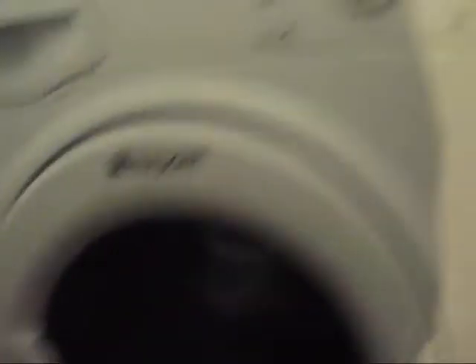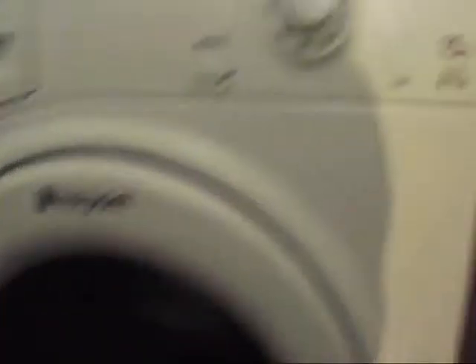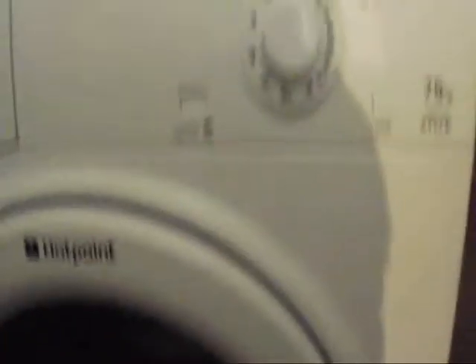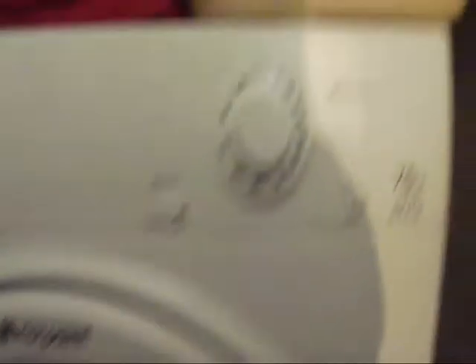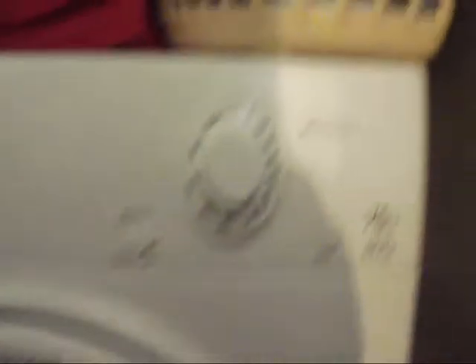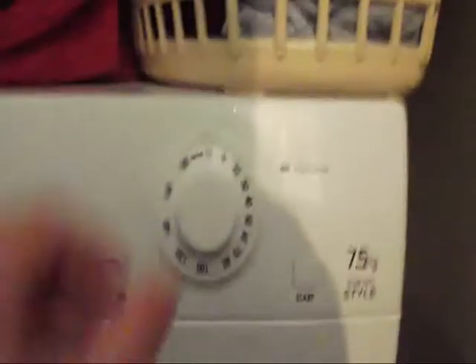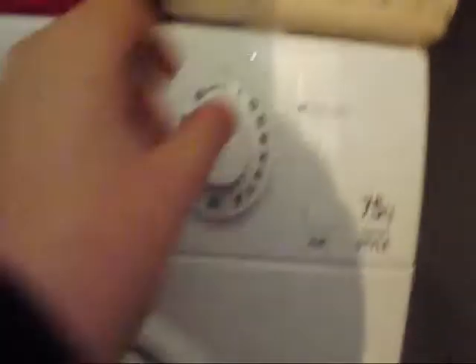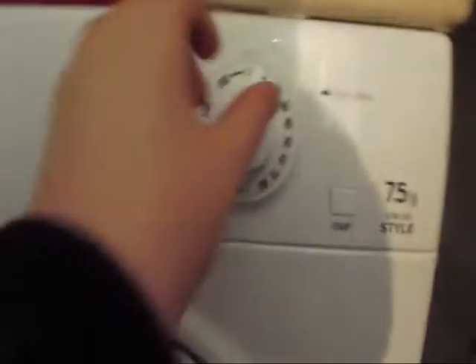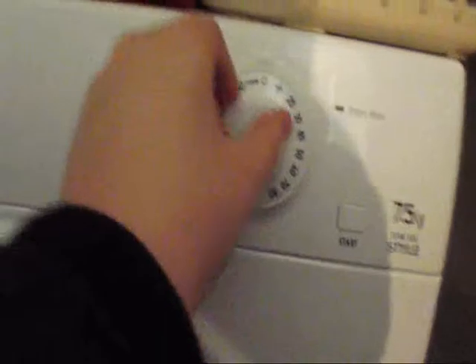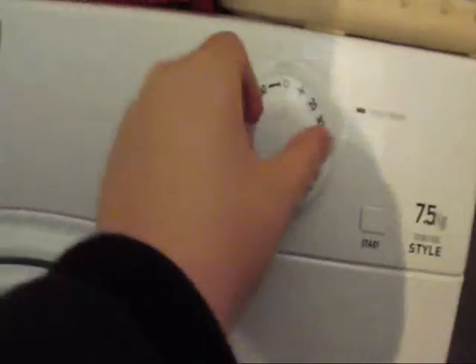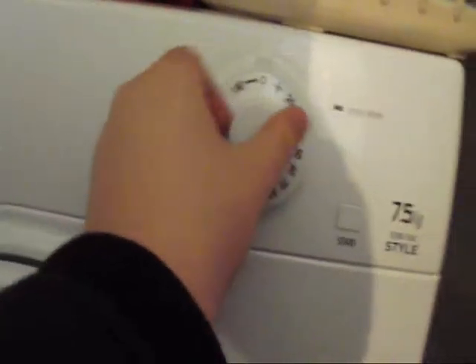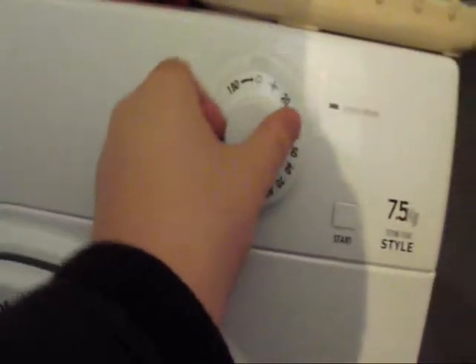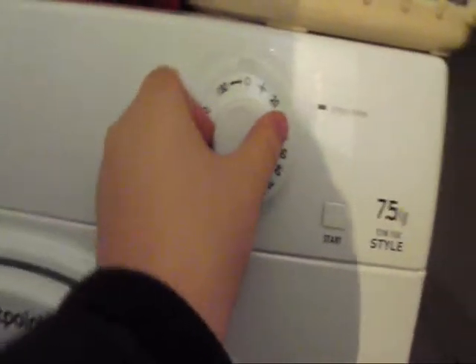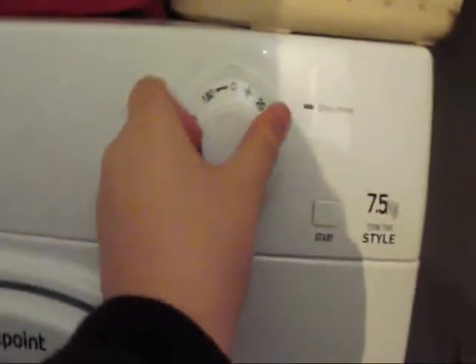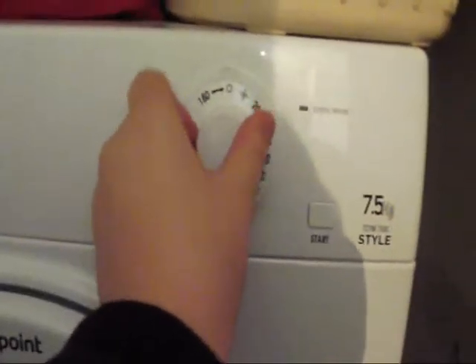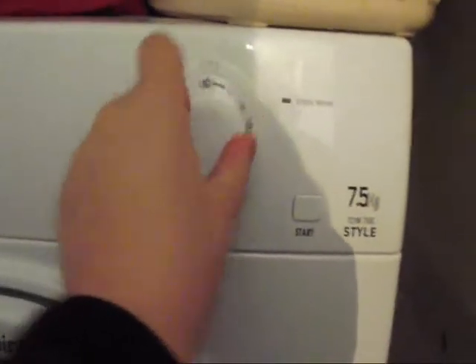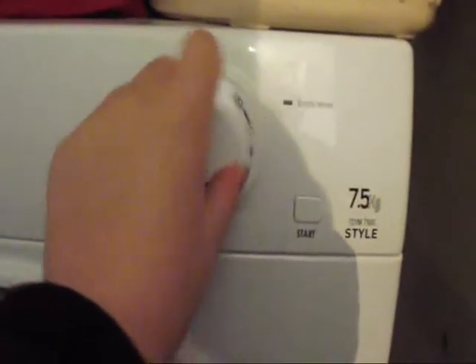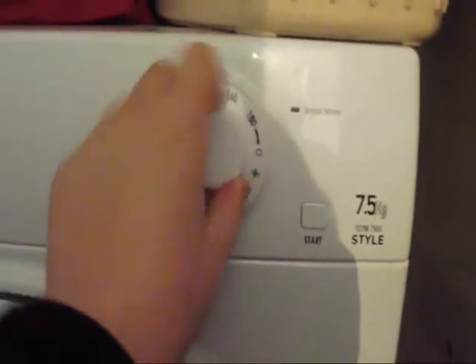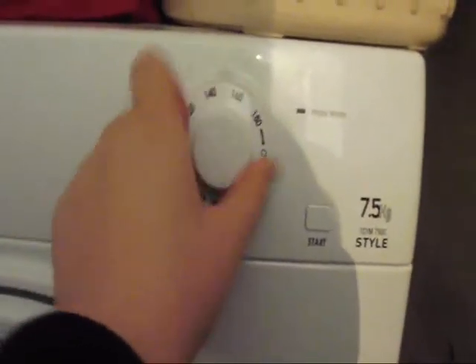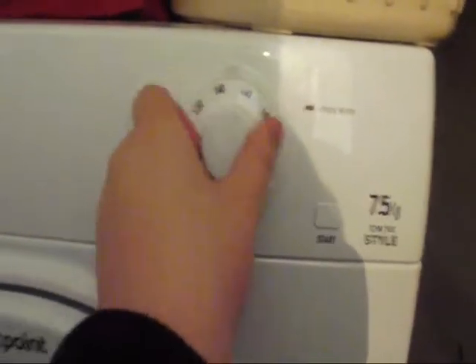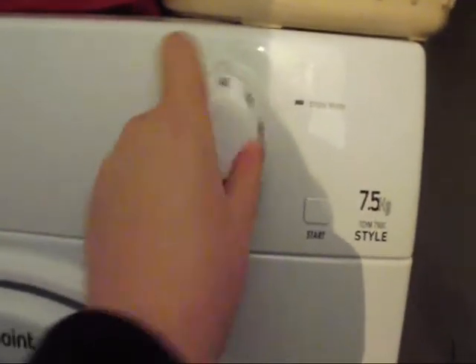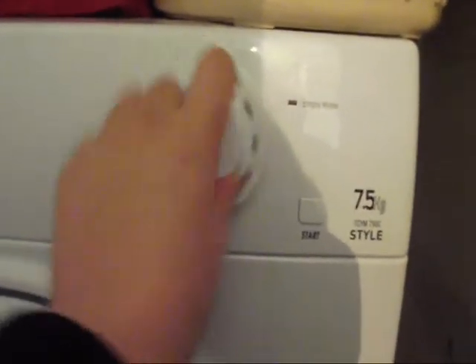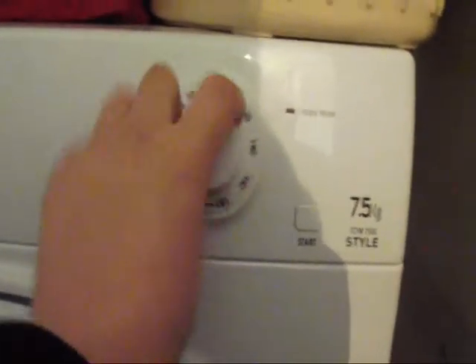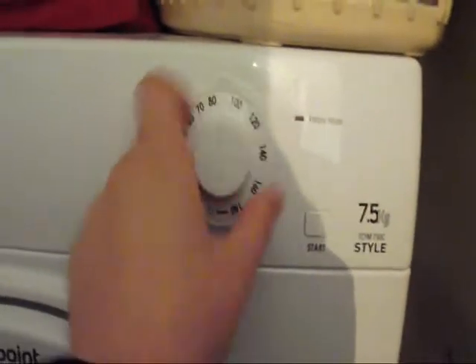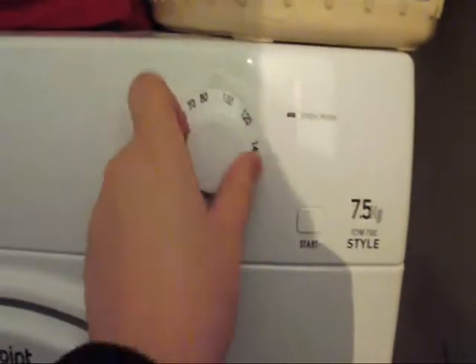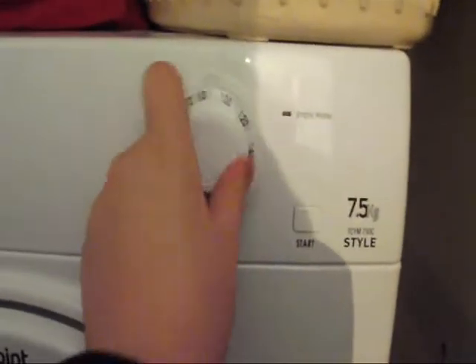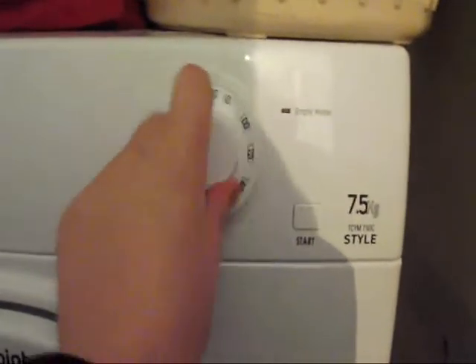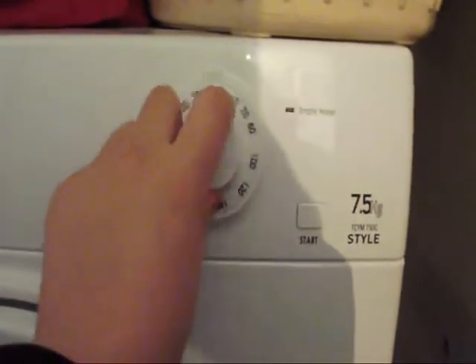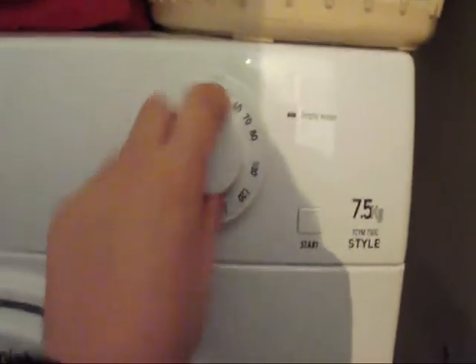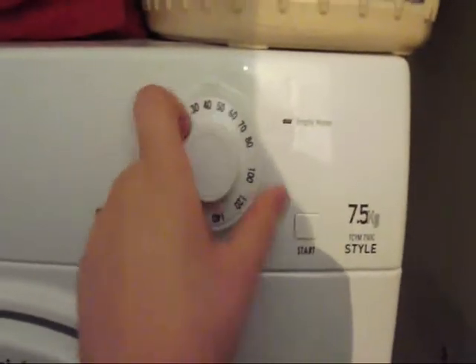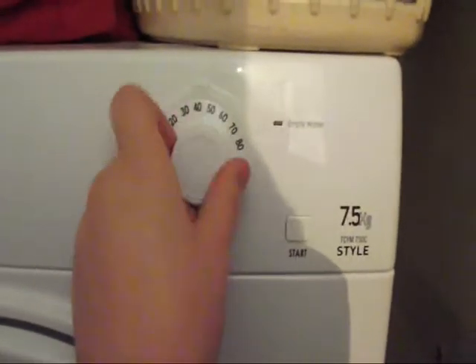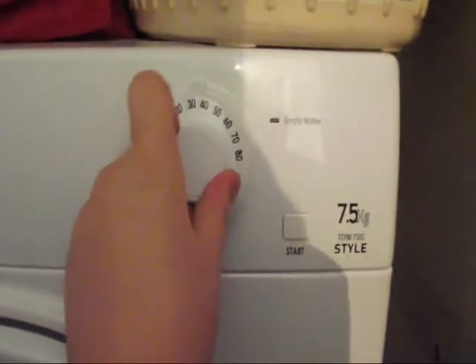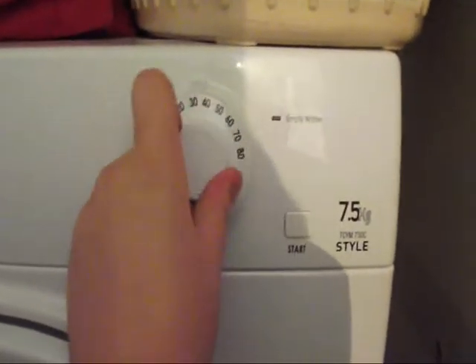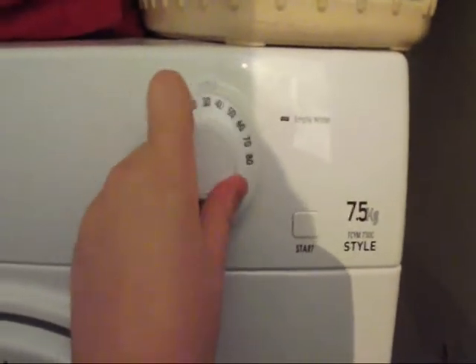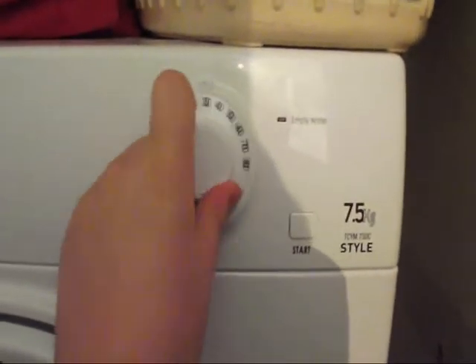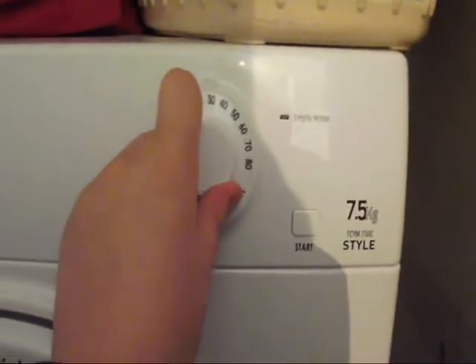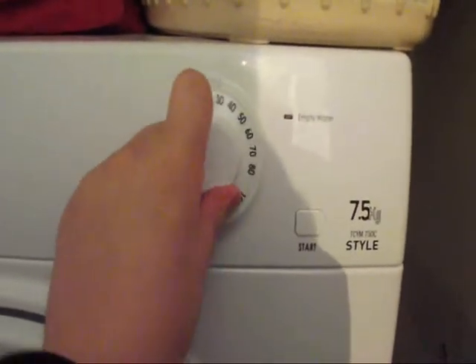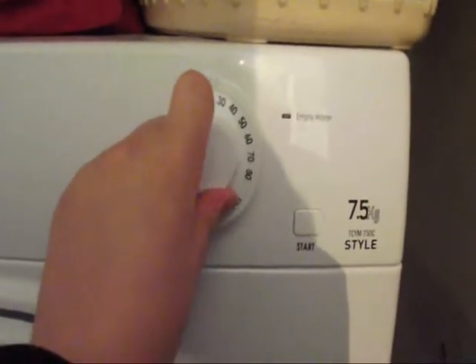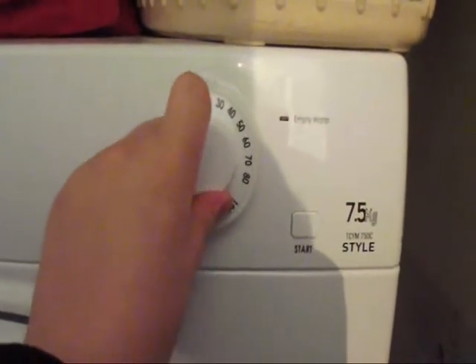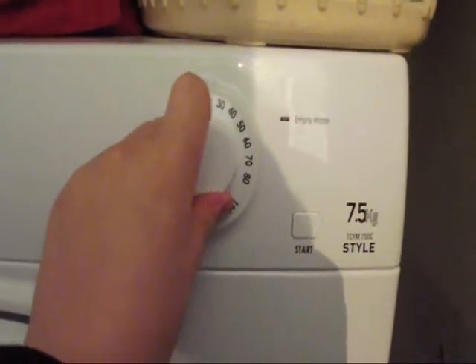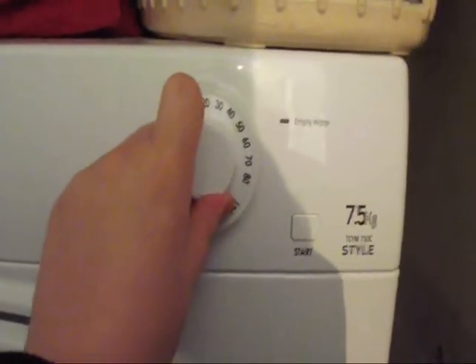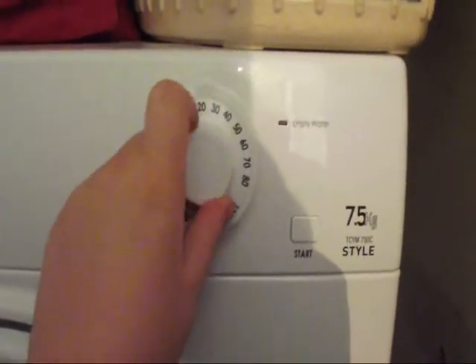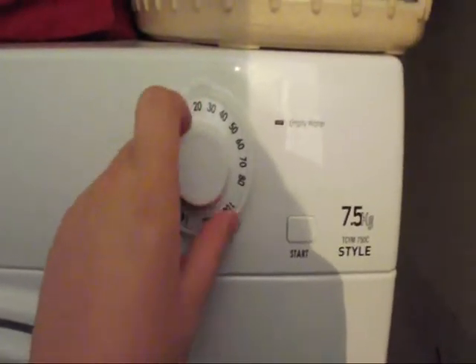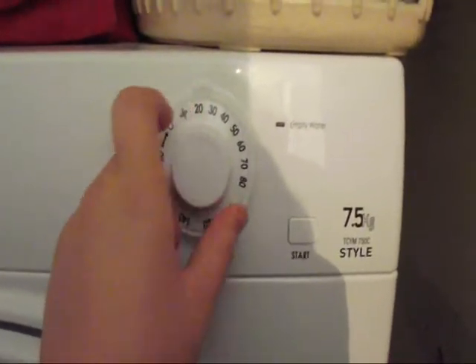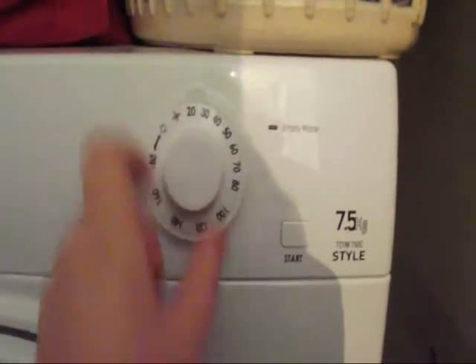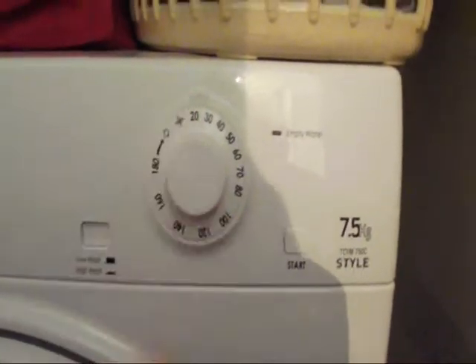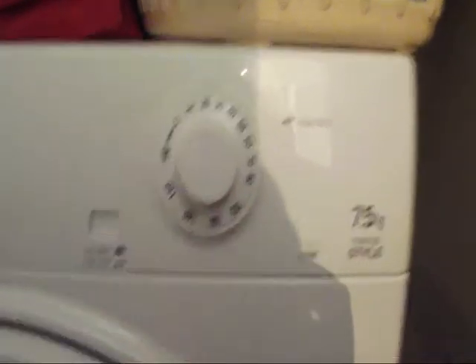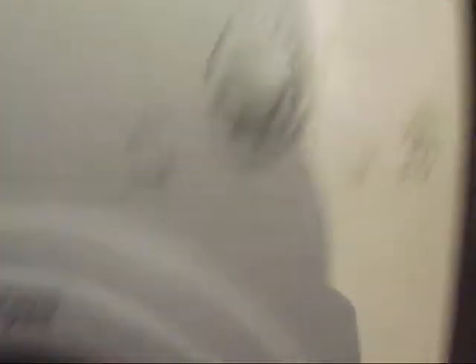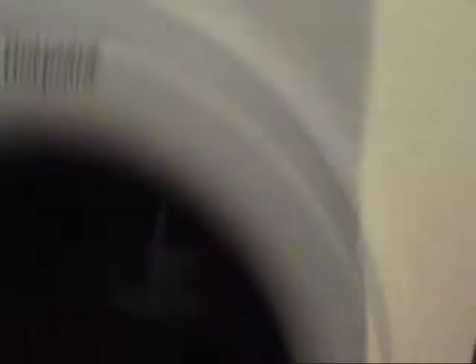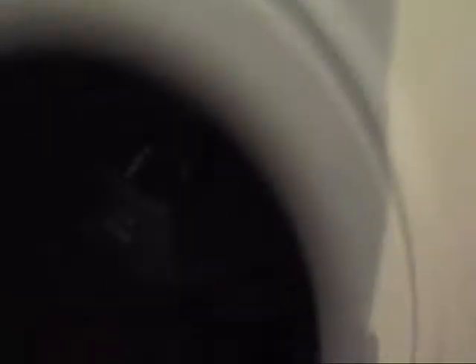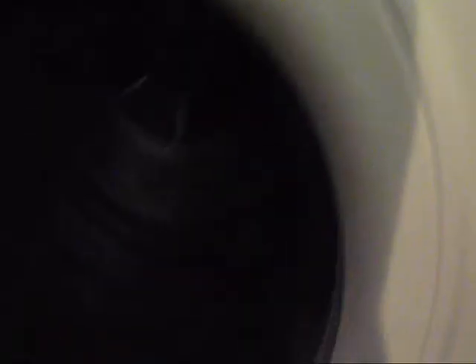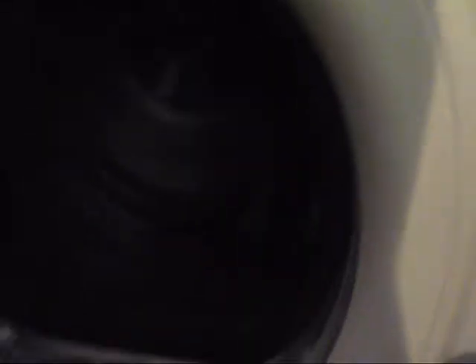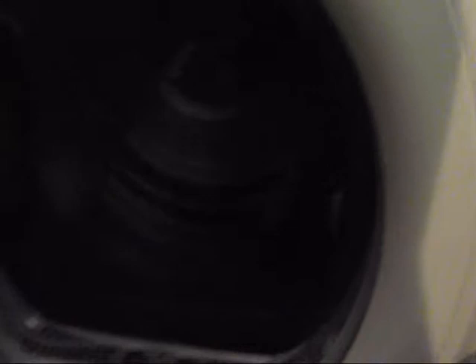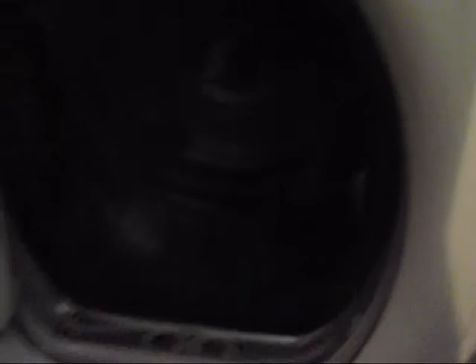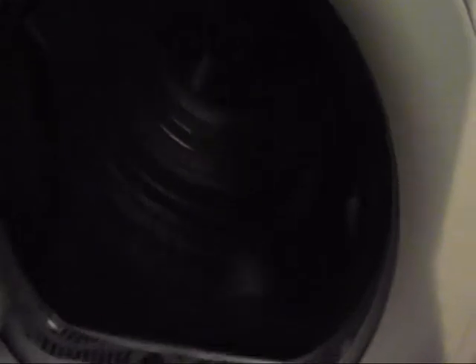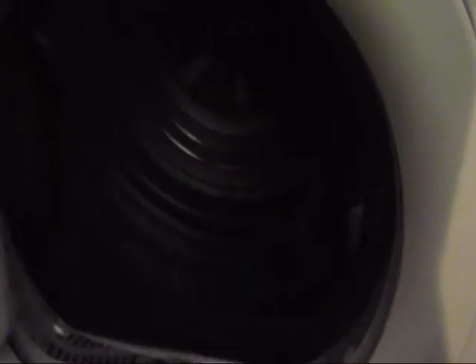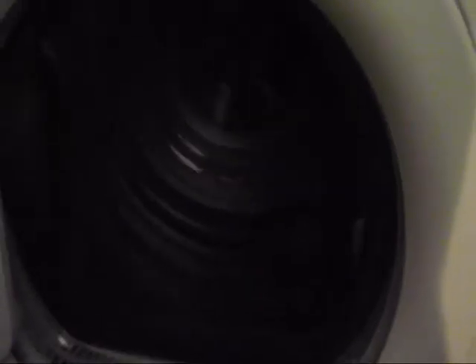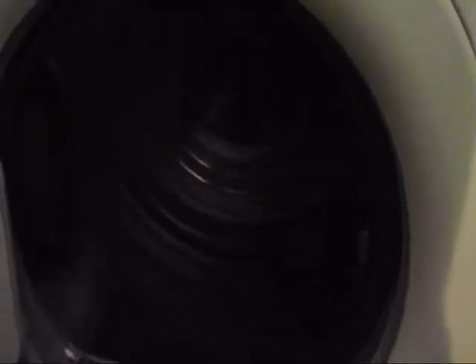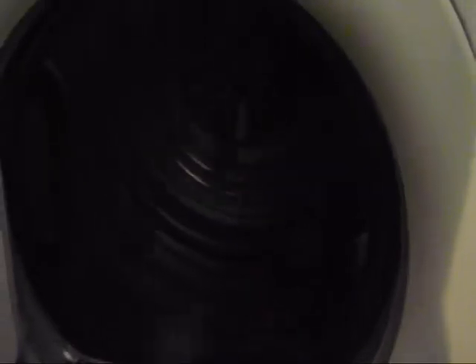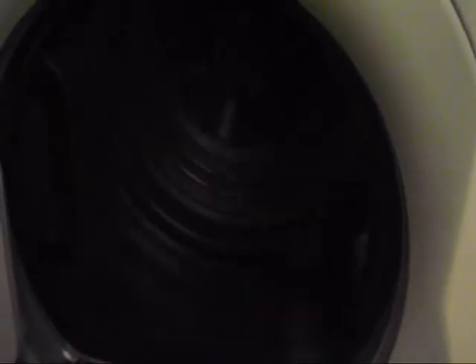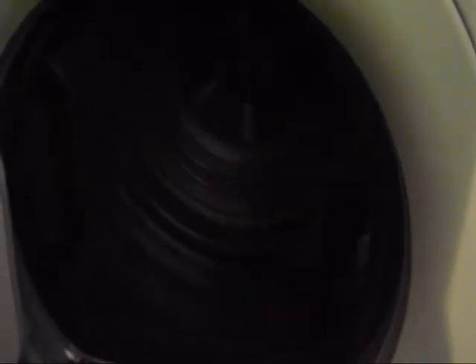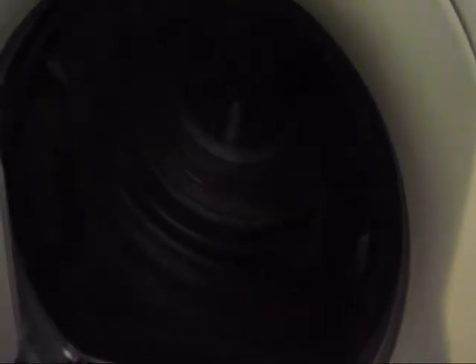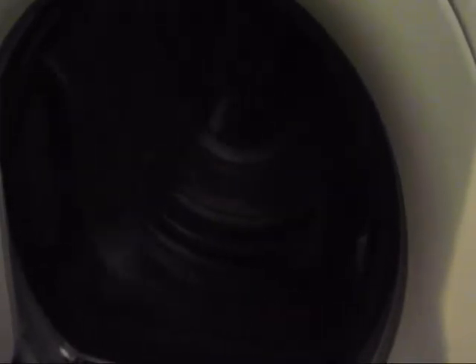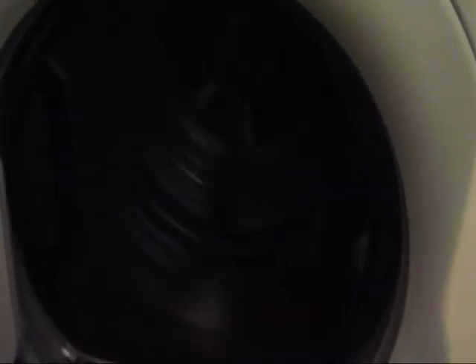Here's the timer. Nice and quiet, not as noisy.